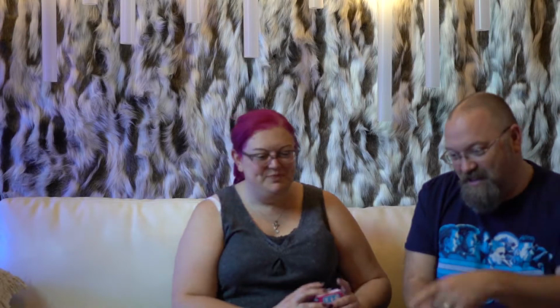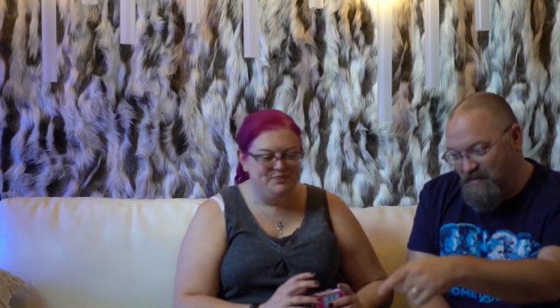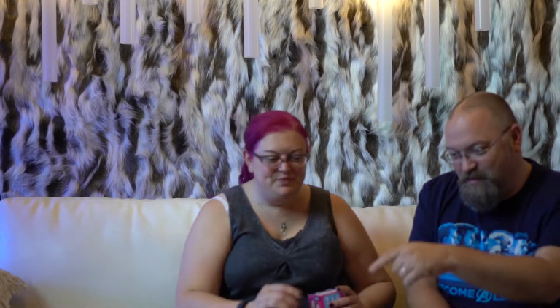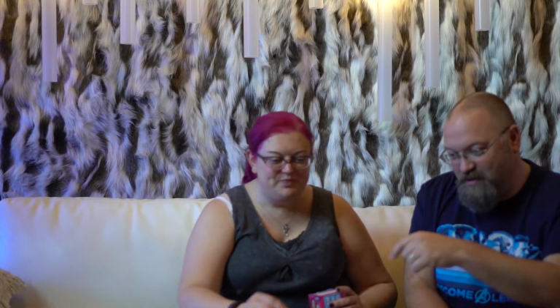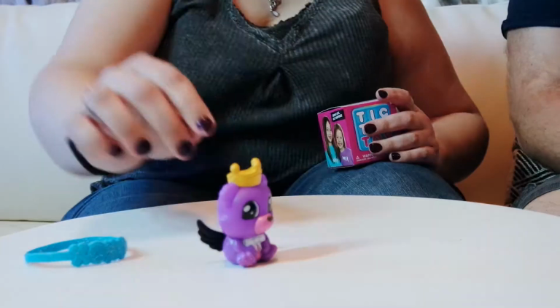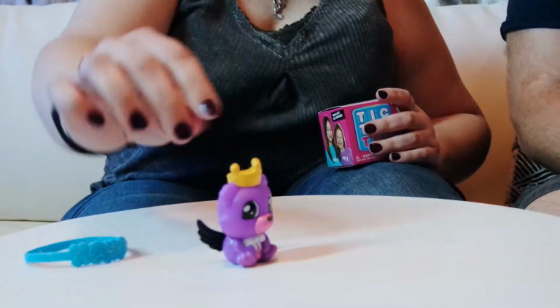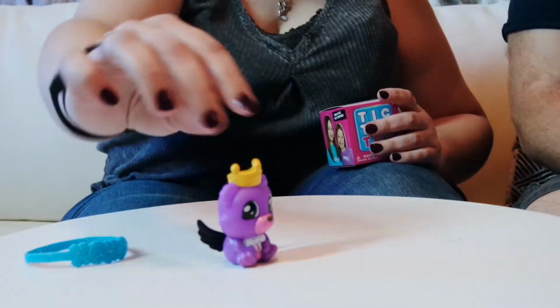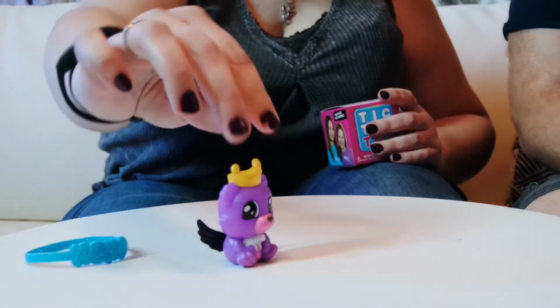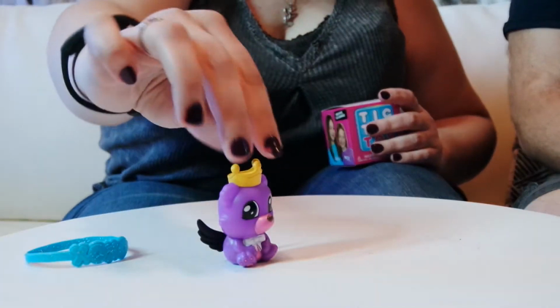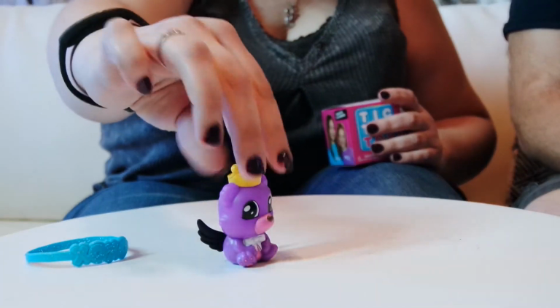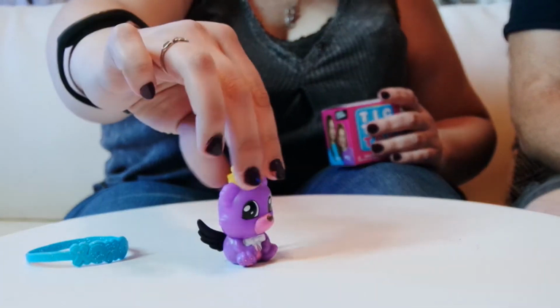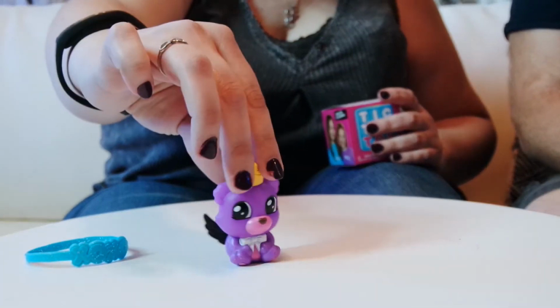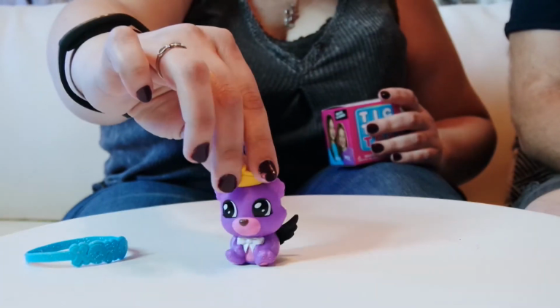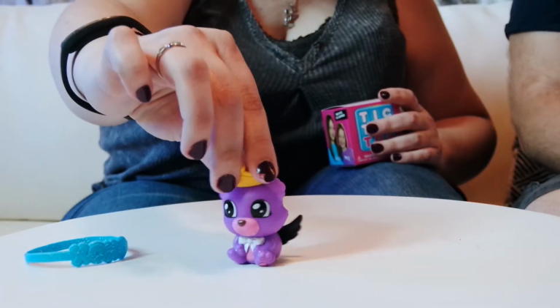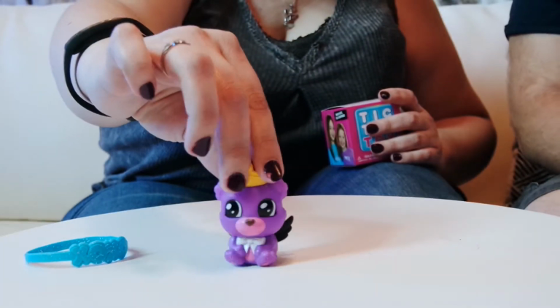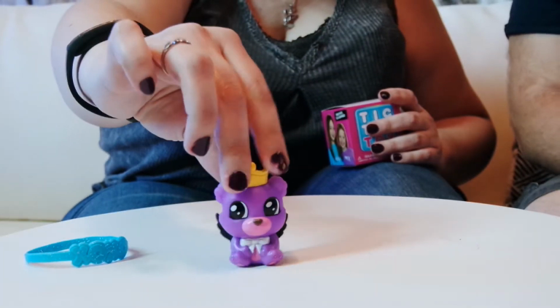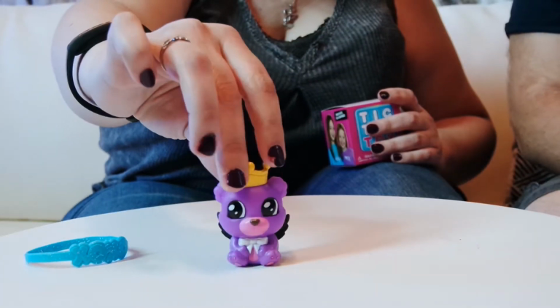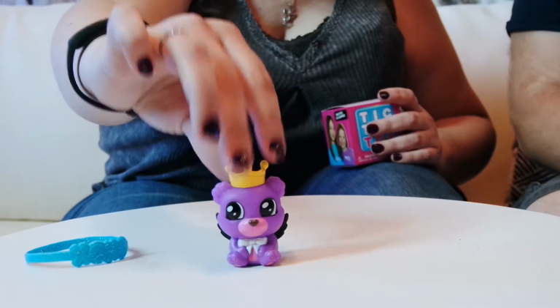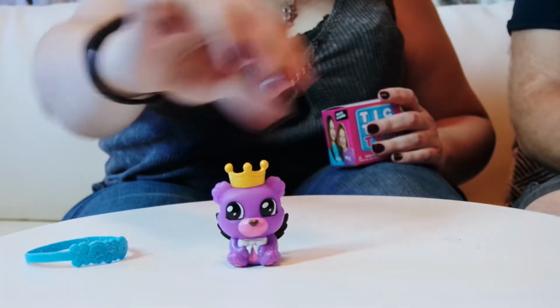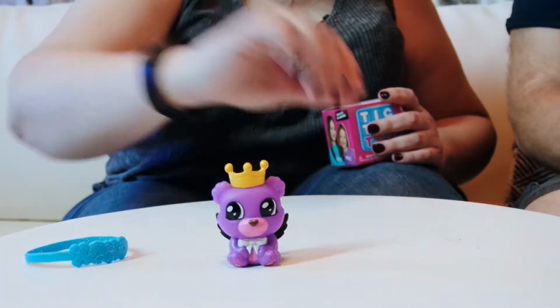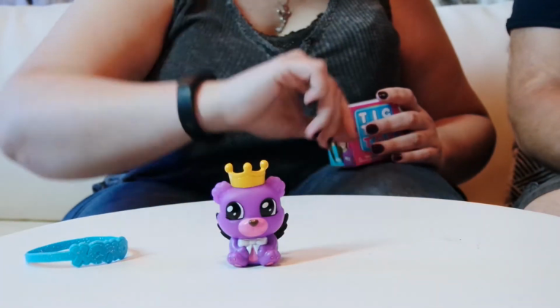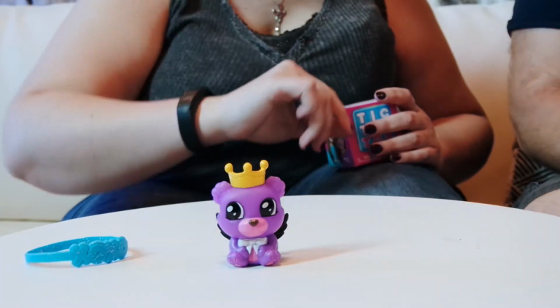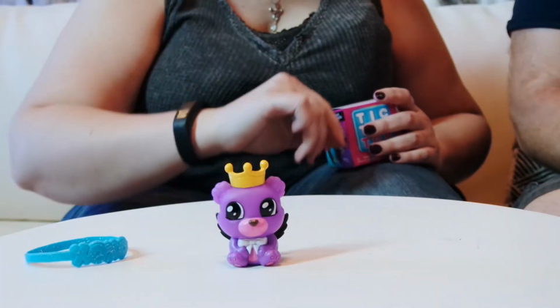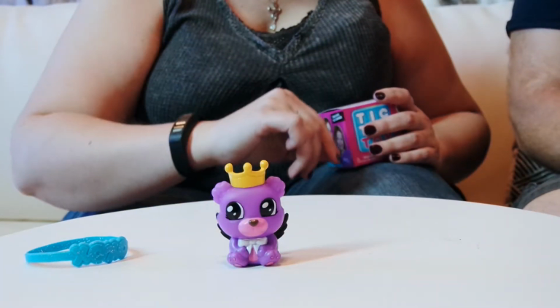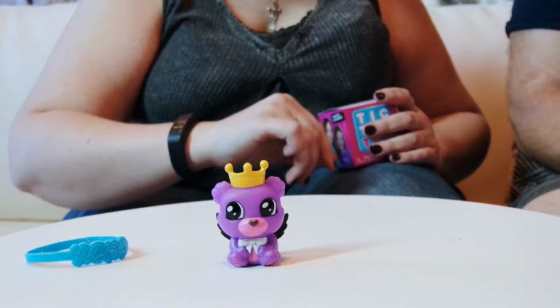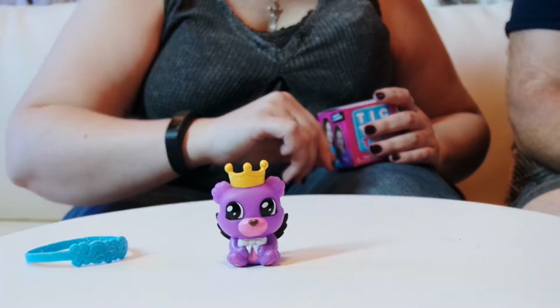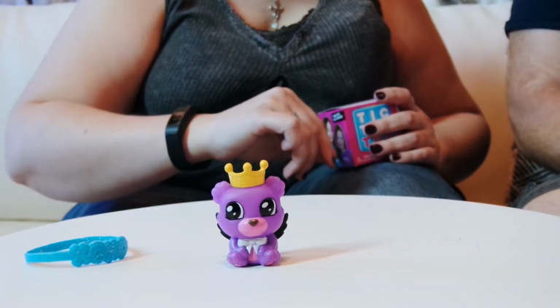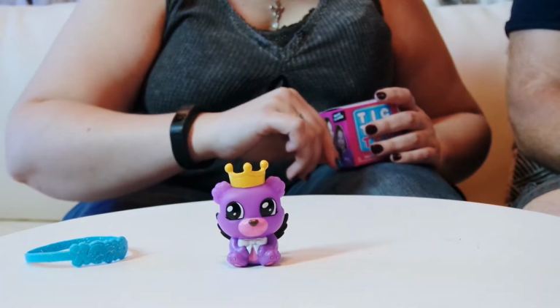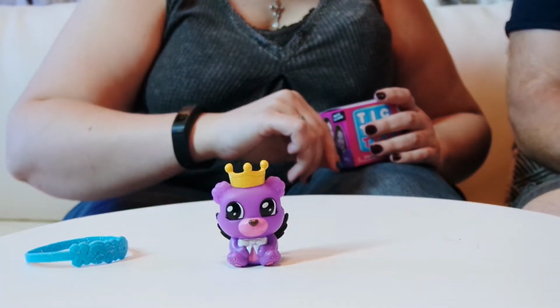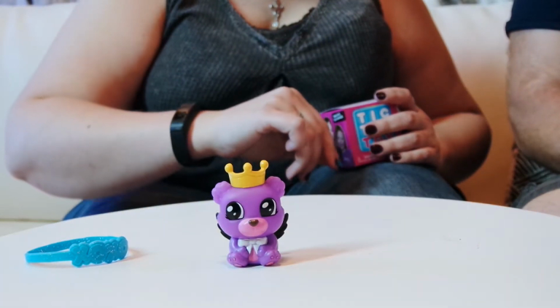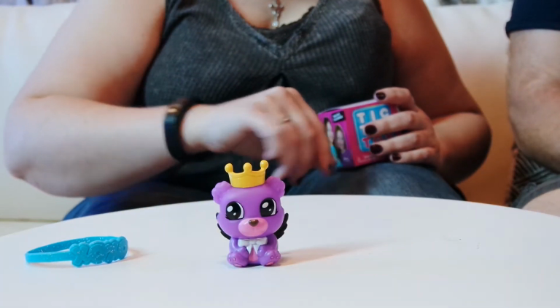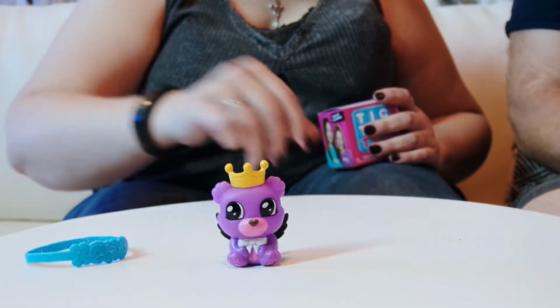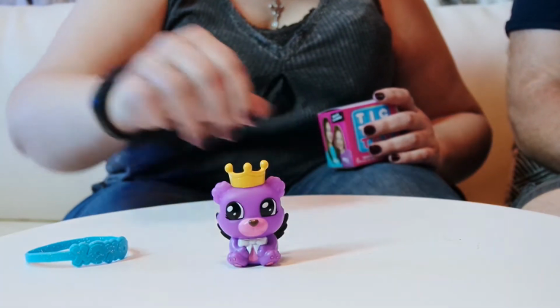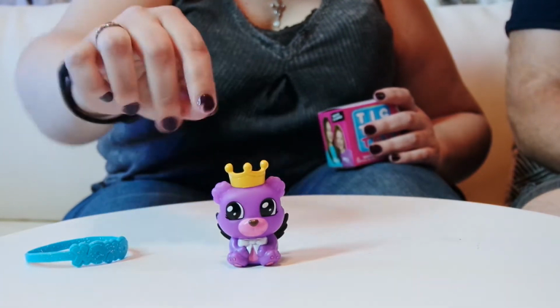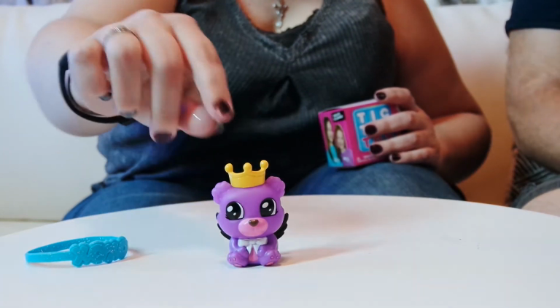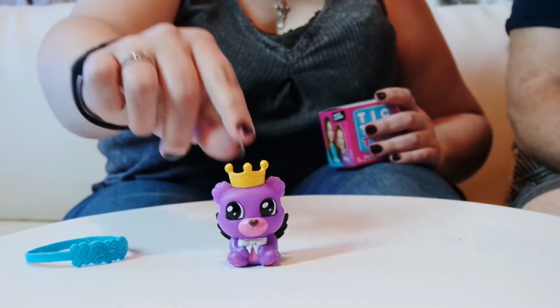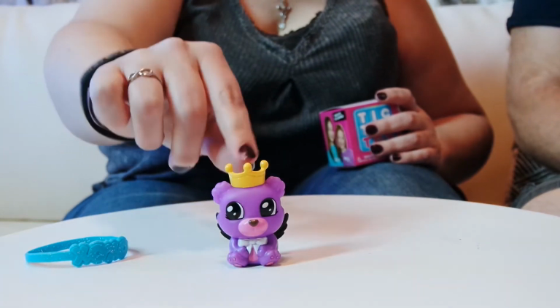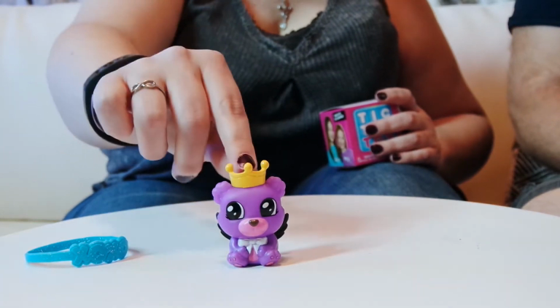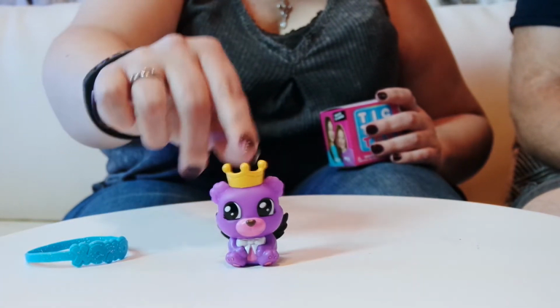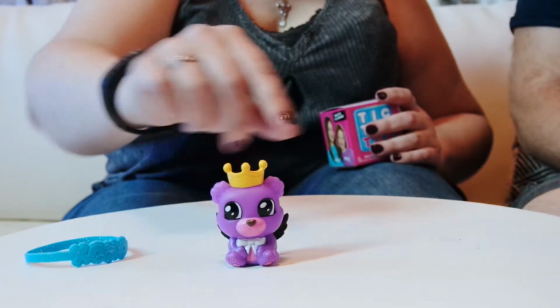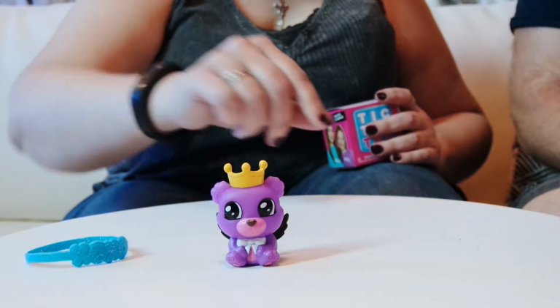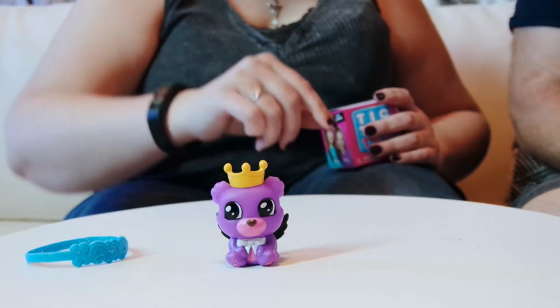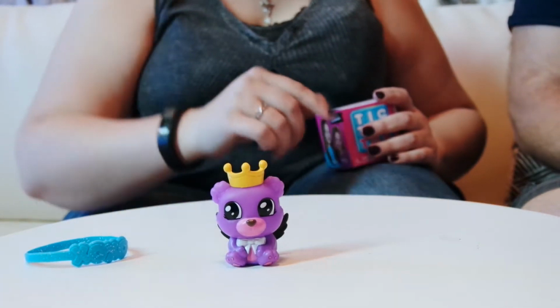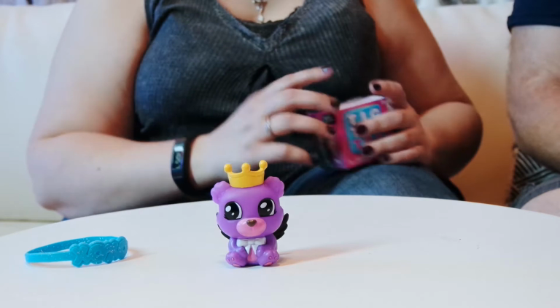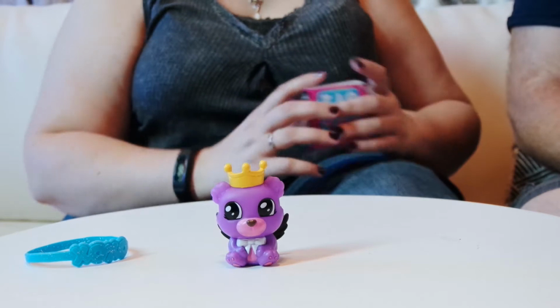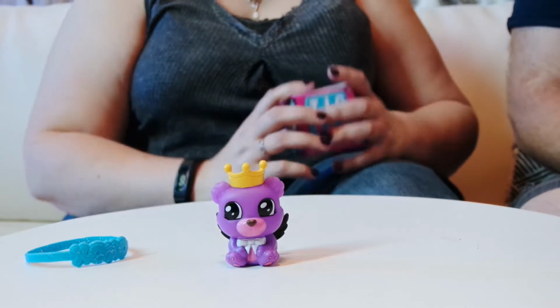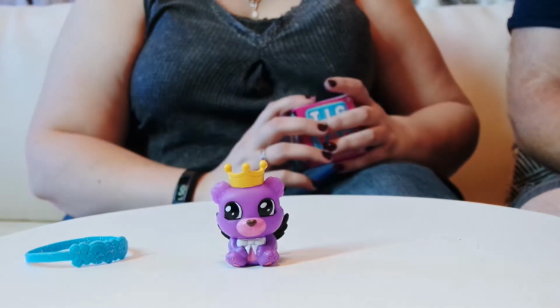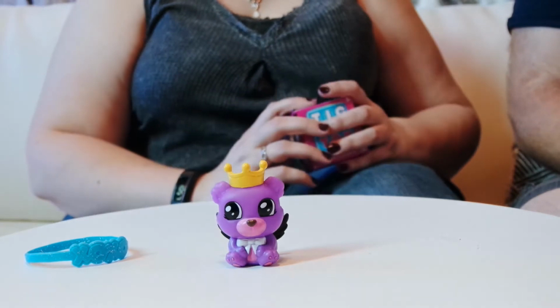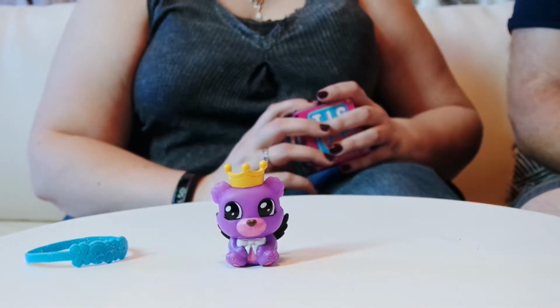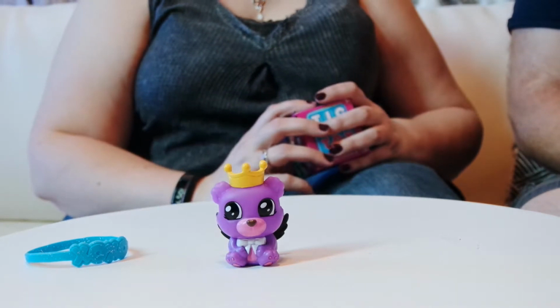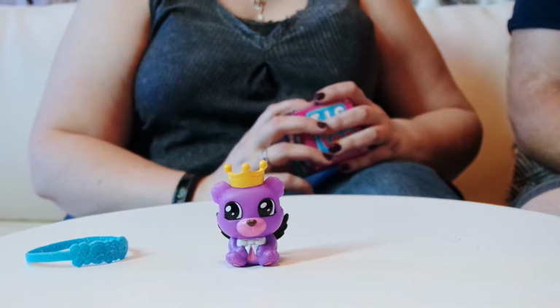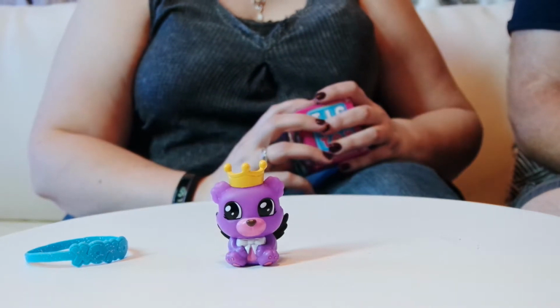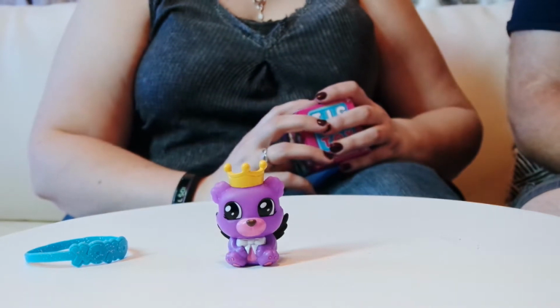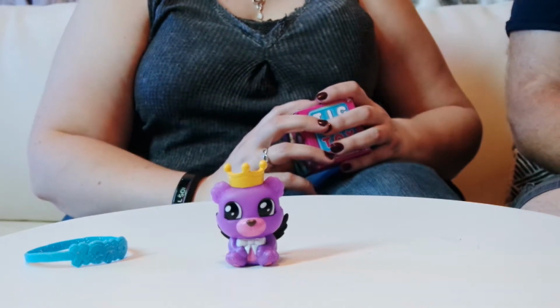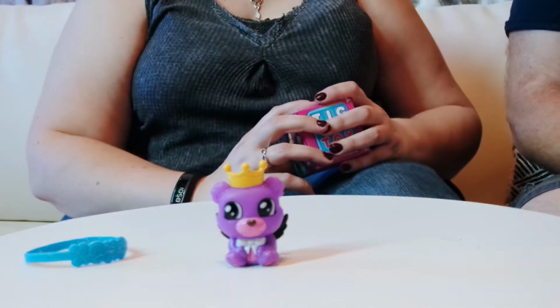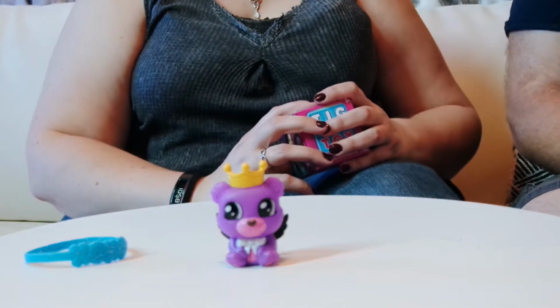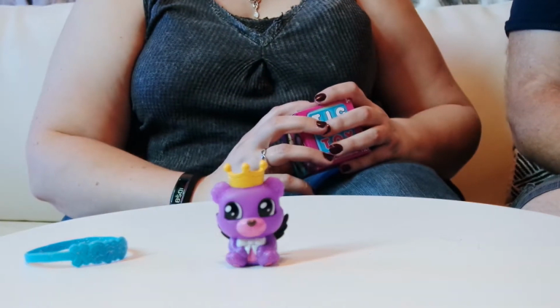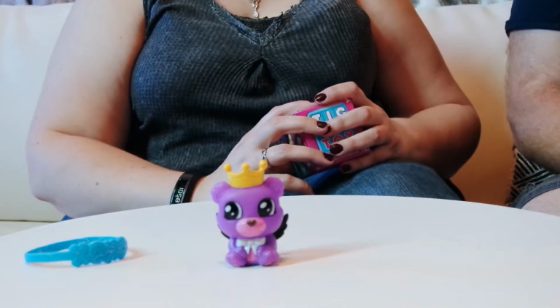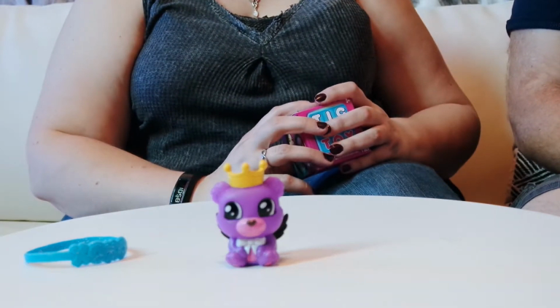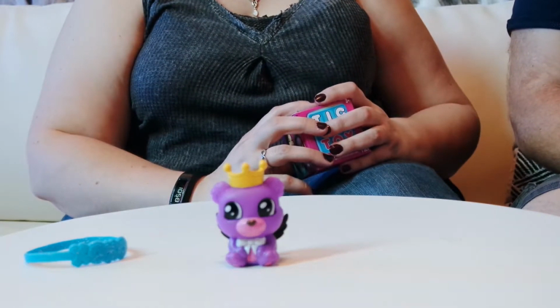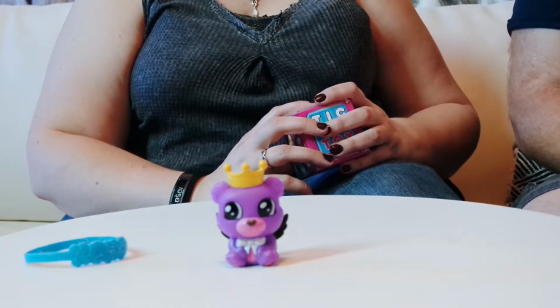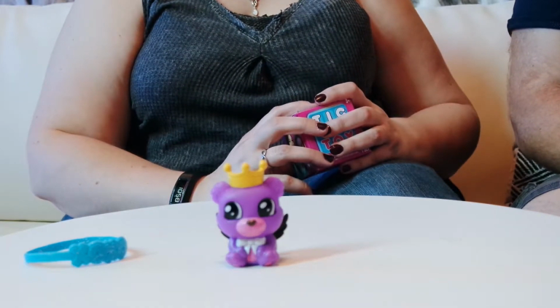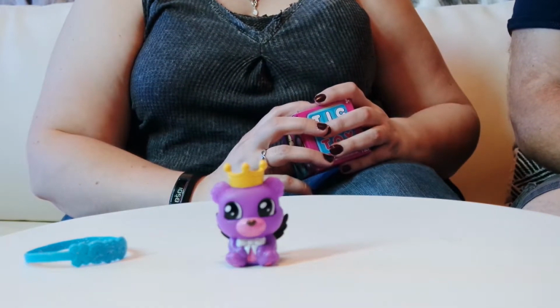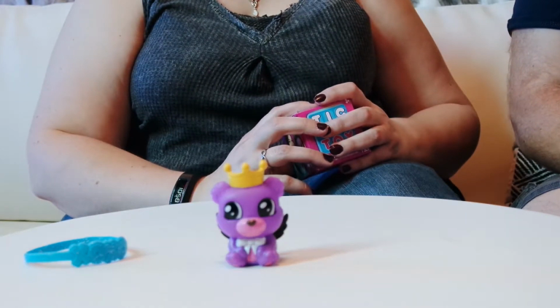That was a nice unboxing. Isn't he cute? Yes, he is really cute. Pepper. I like his crown. And I do like the crown and the wings.